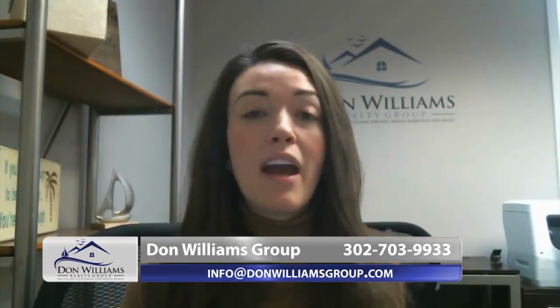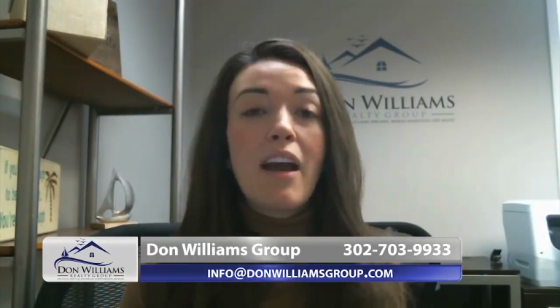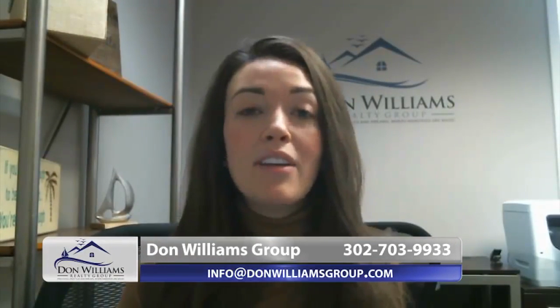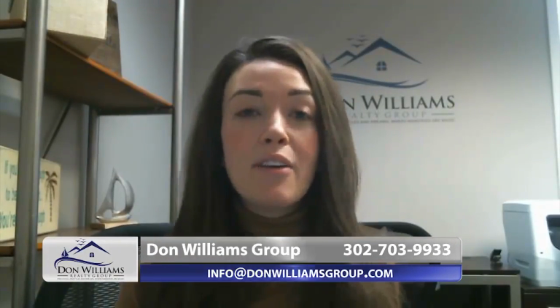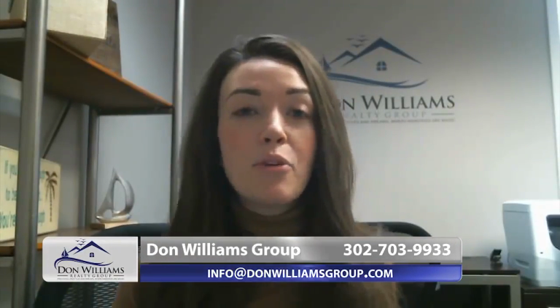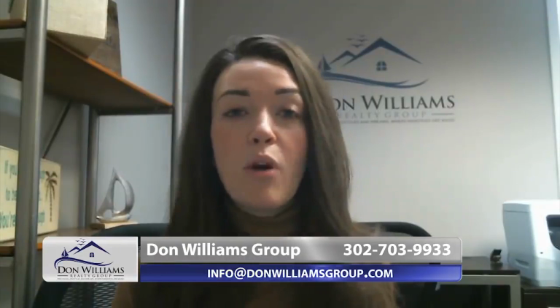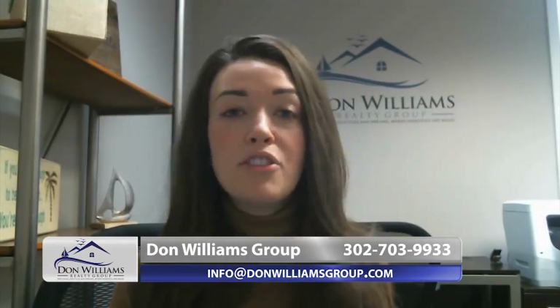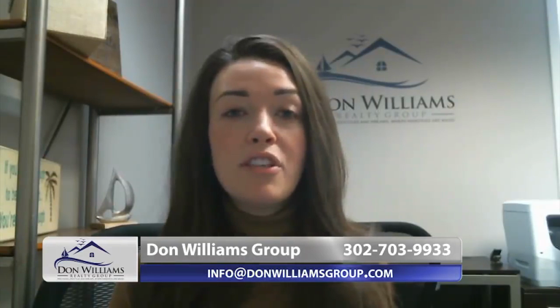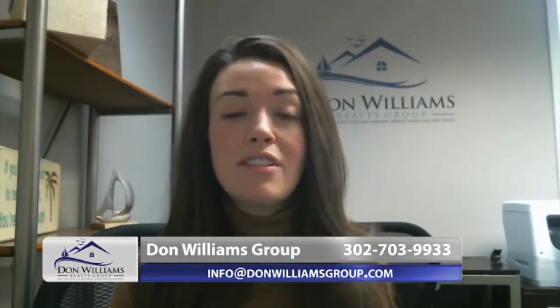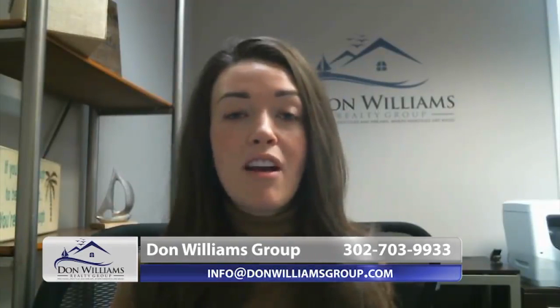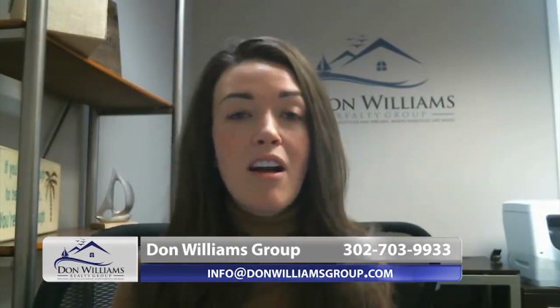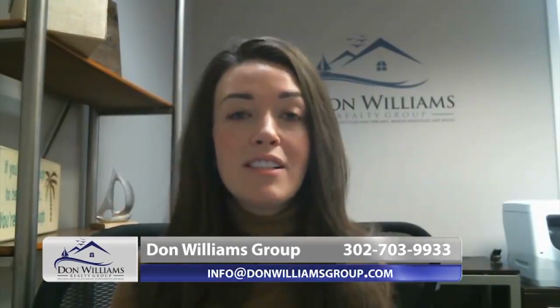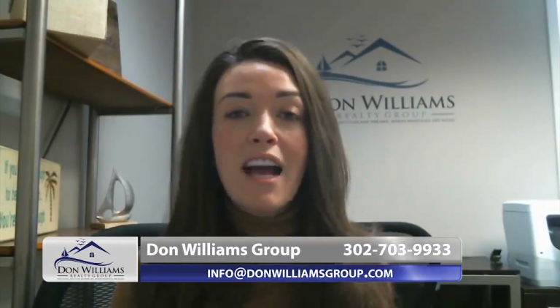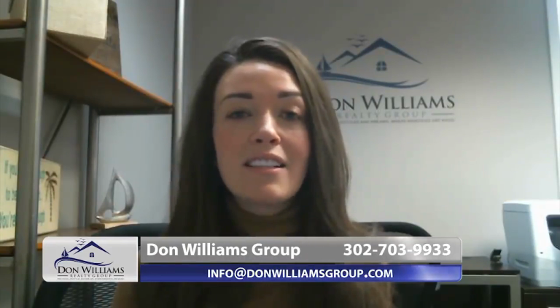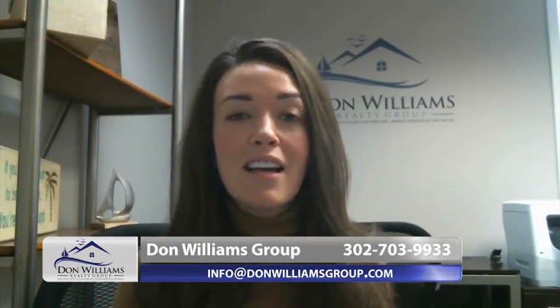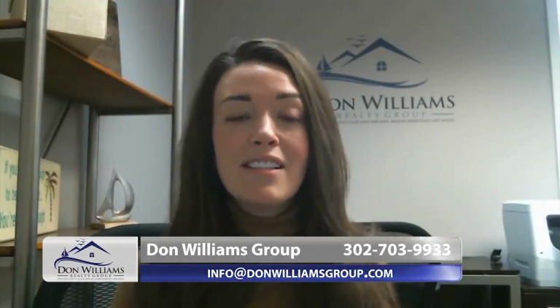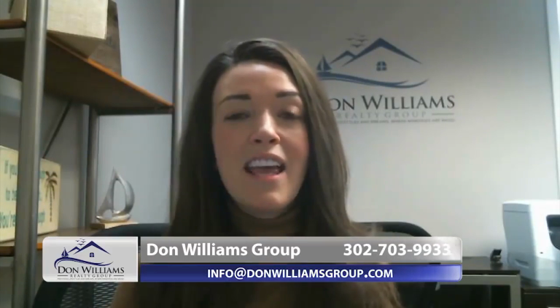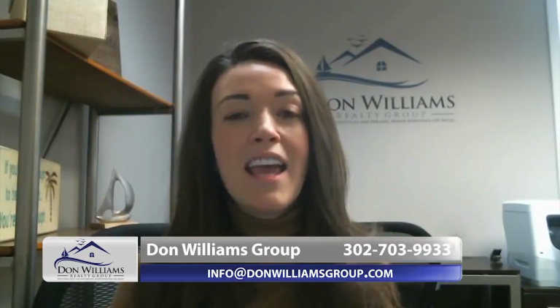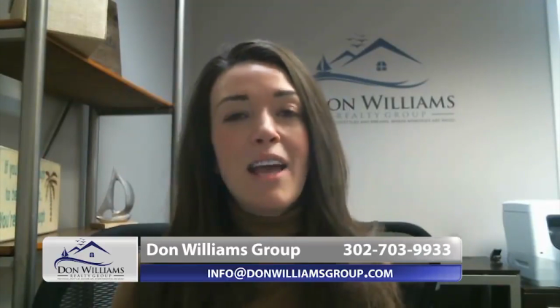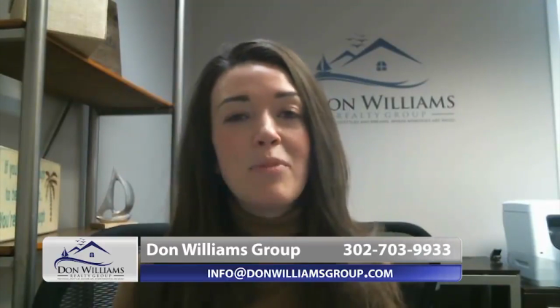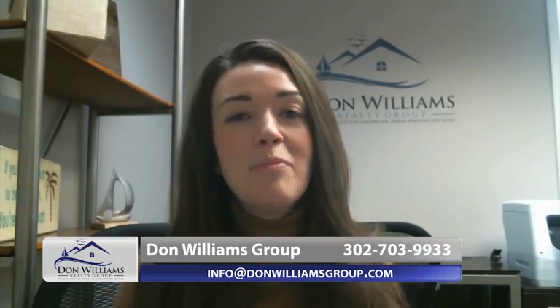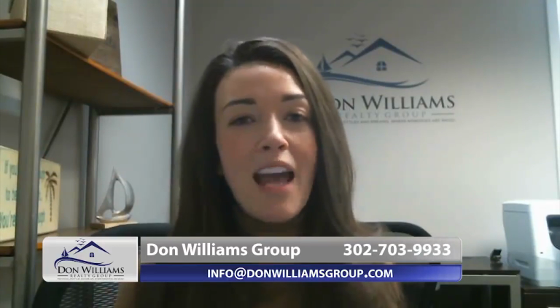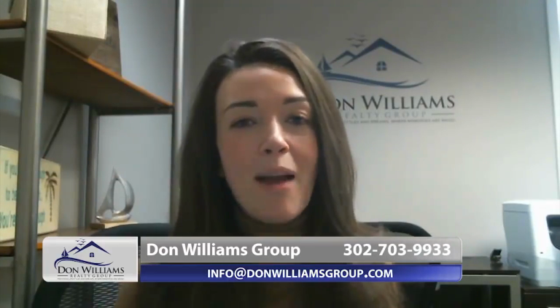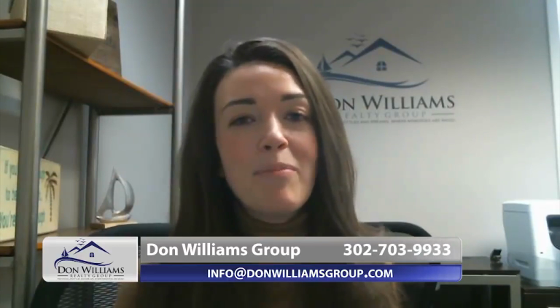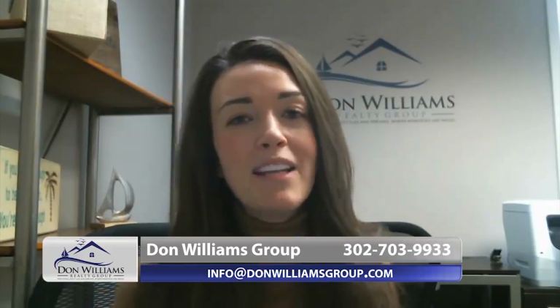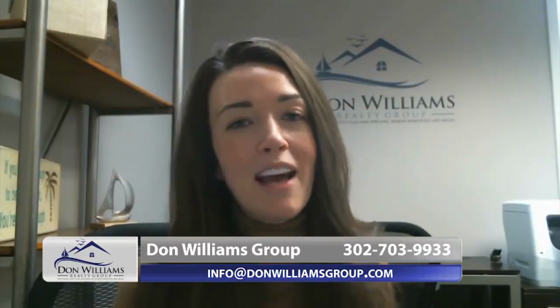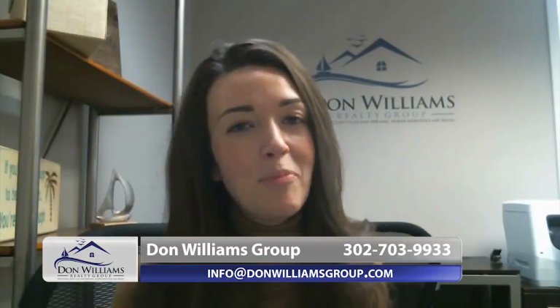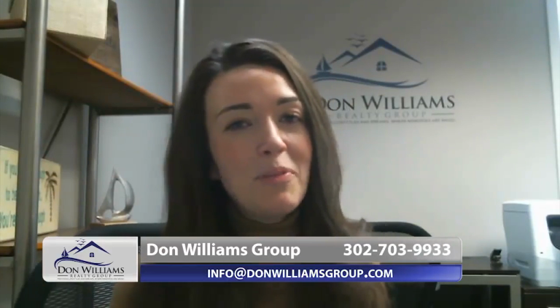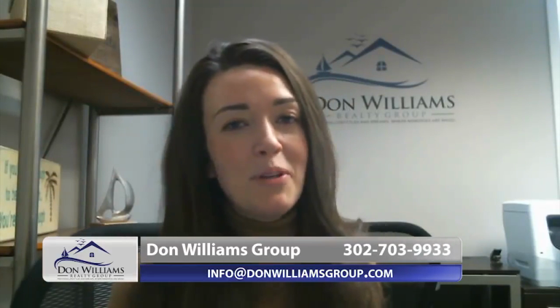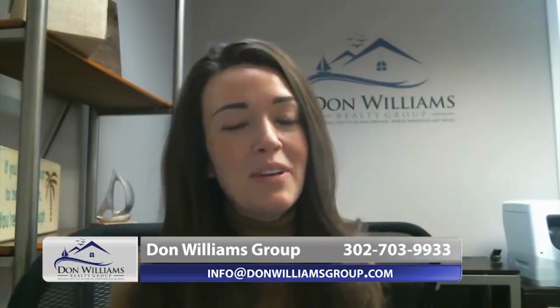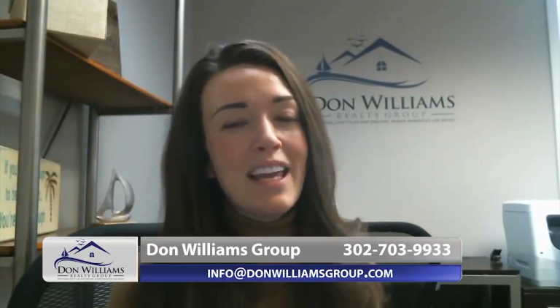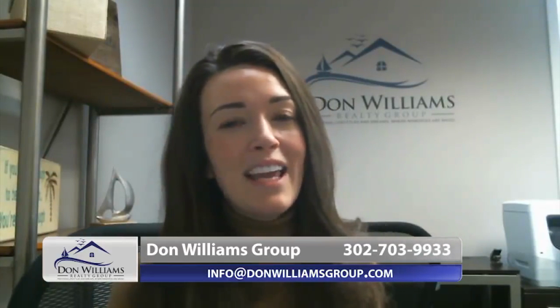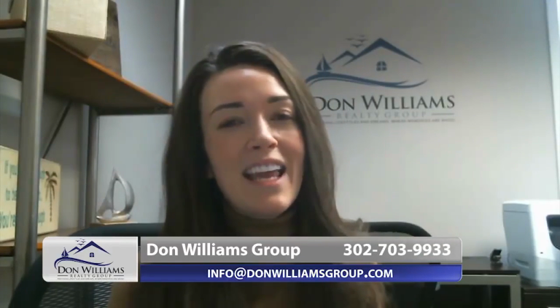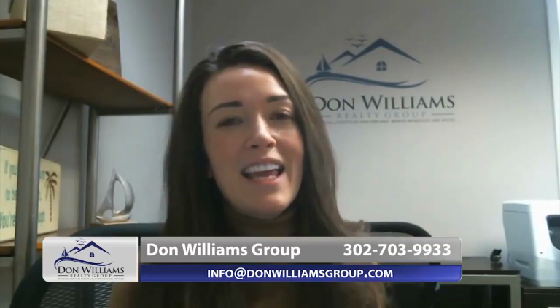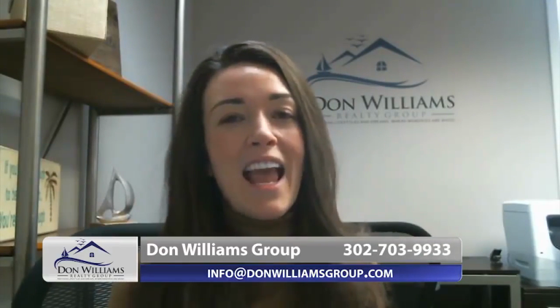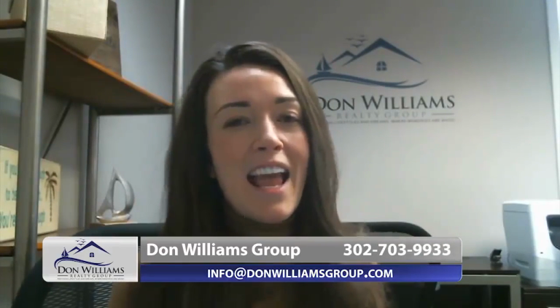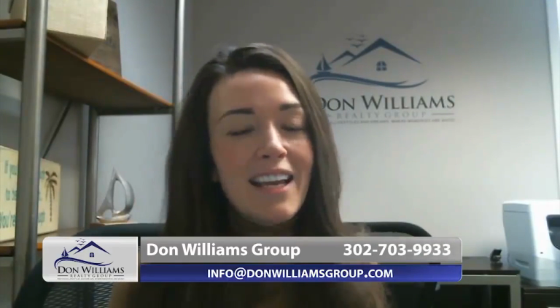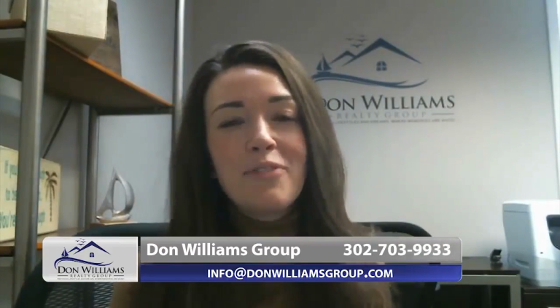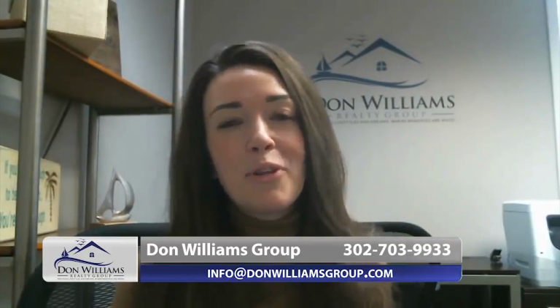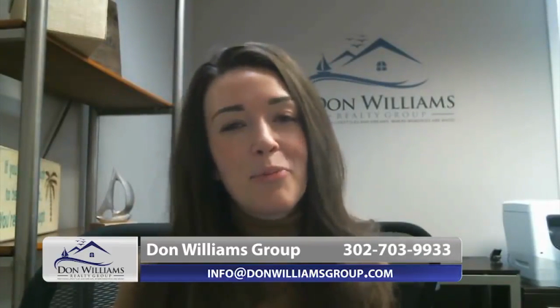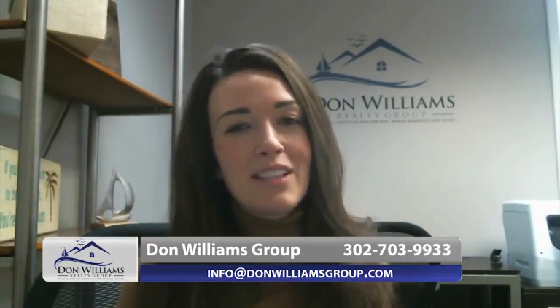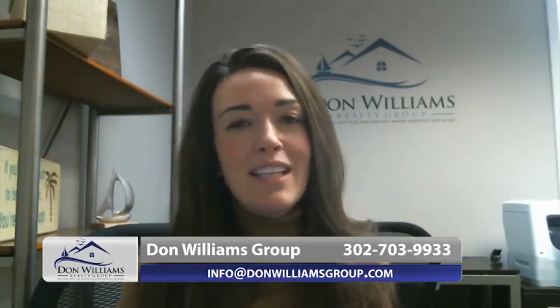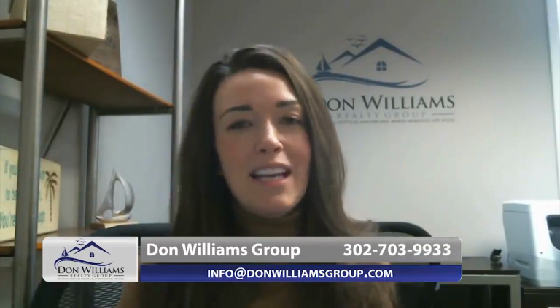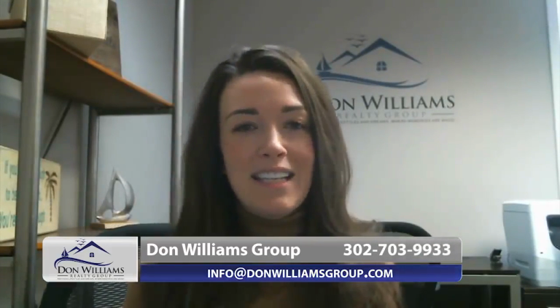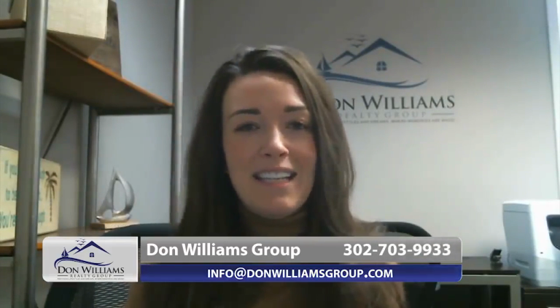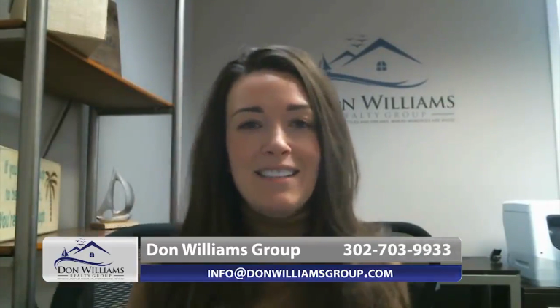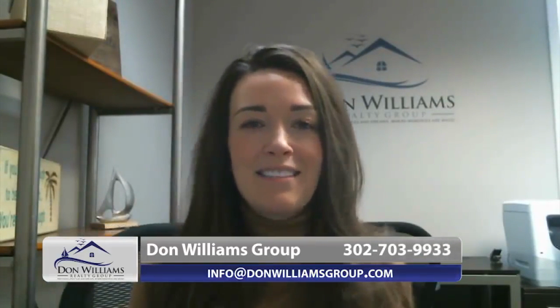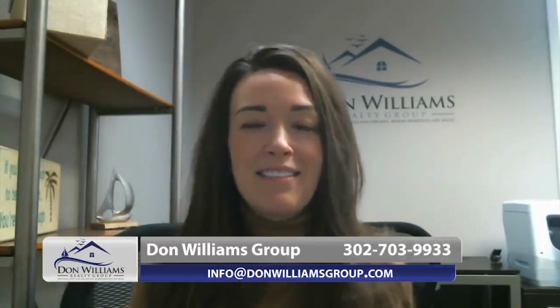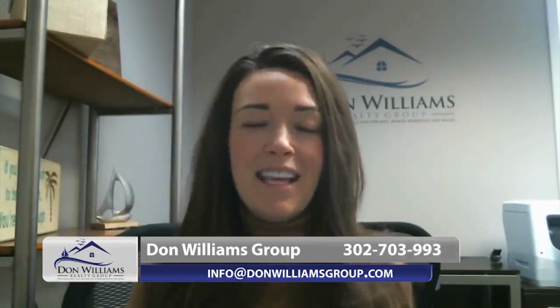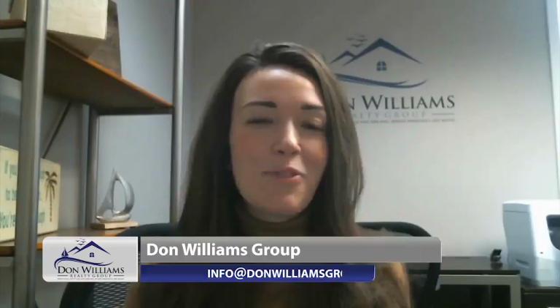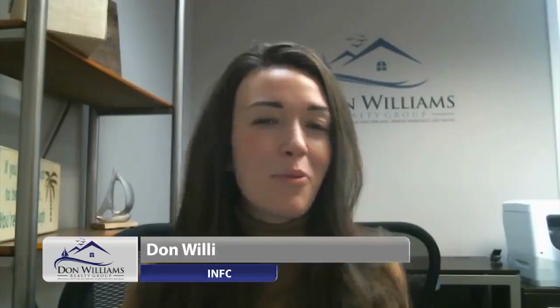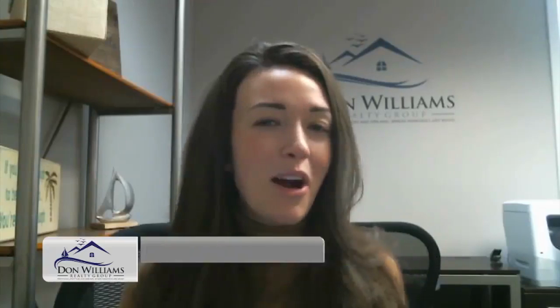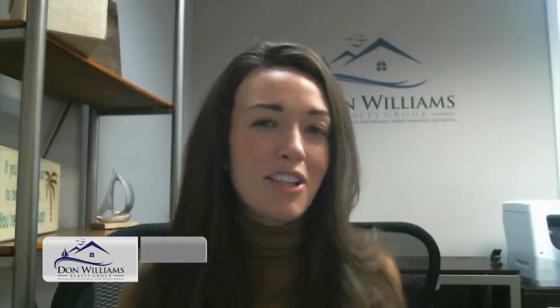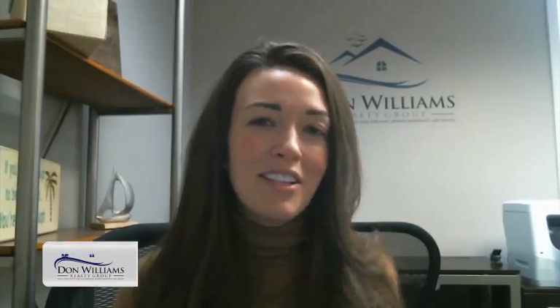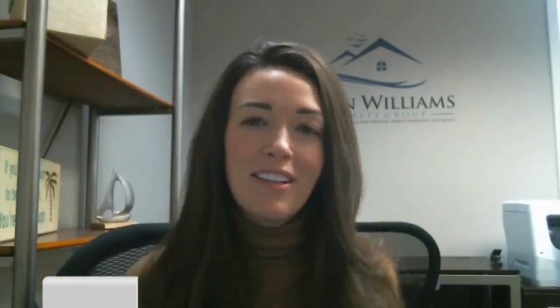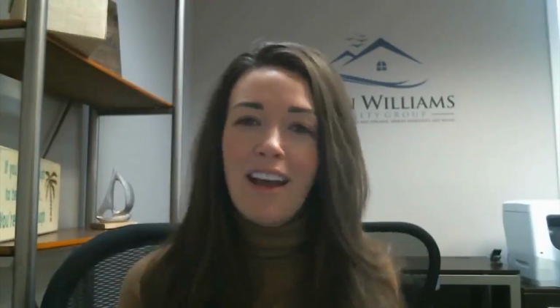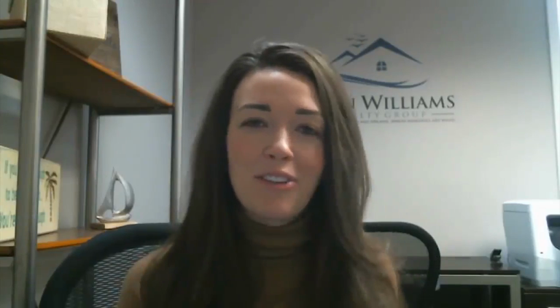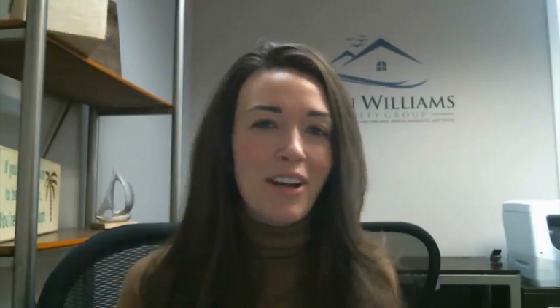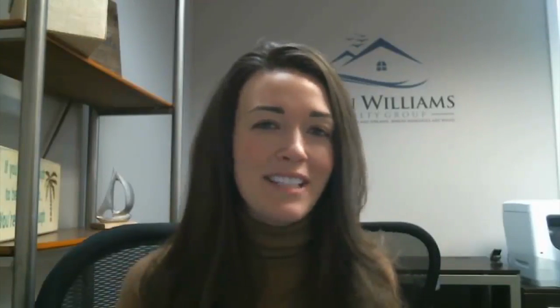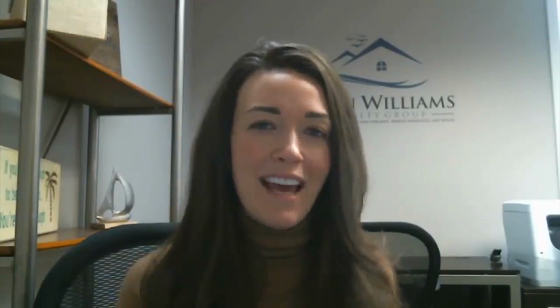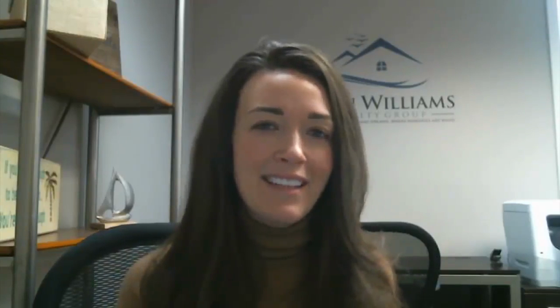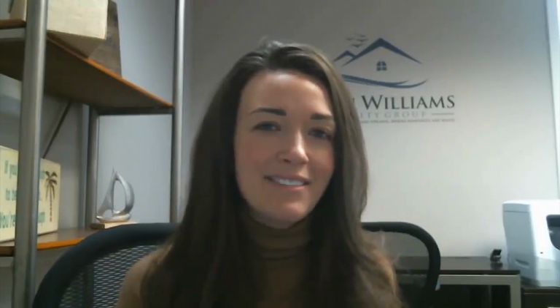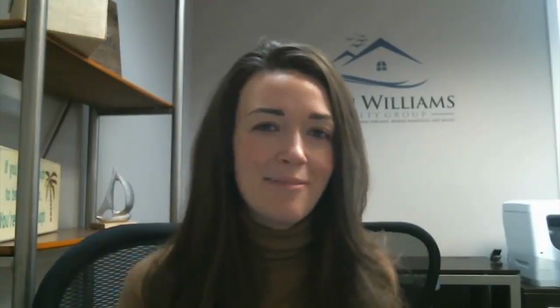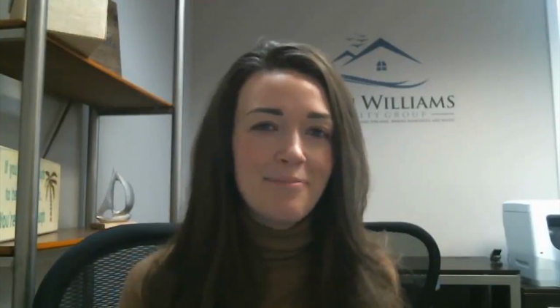If you have any other questions, contact us and we'd be happy to help you with any of your real estate needs. Thanks for watching and have a great day.